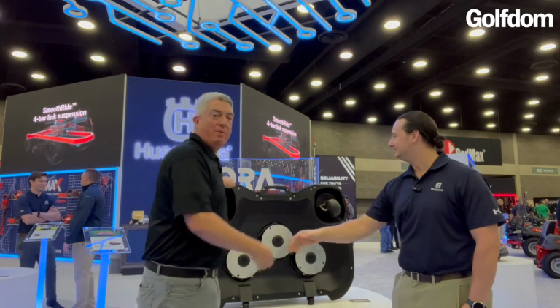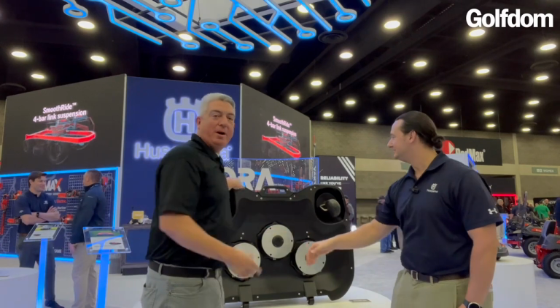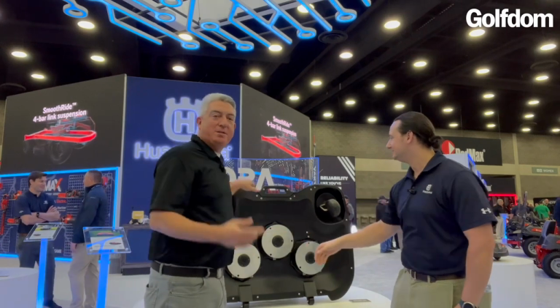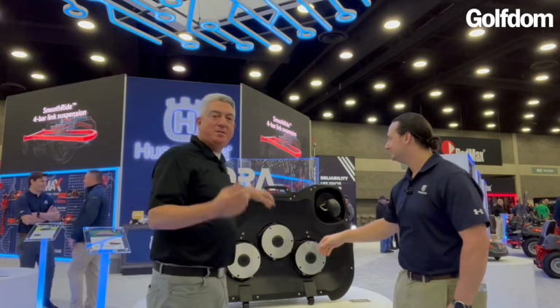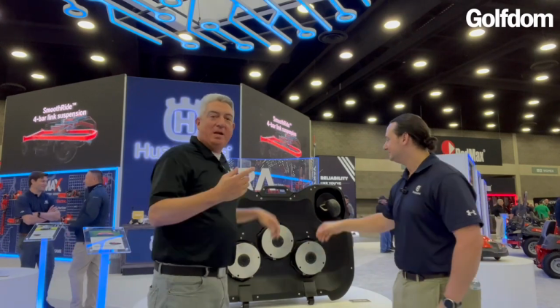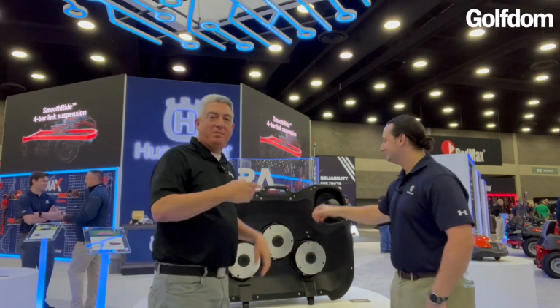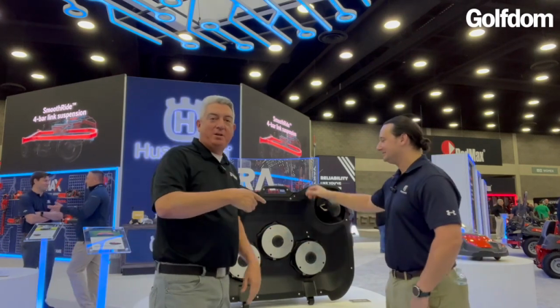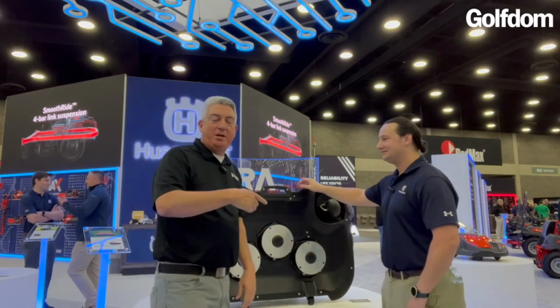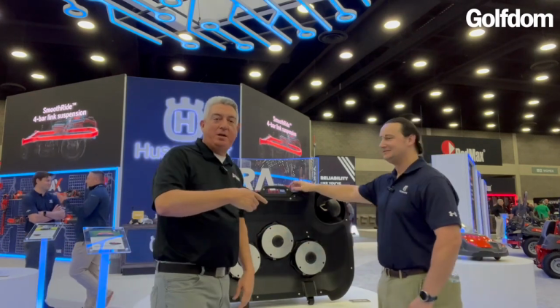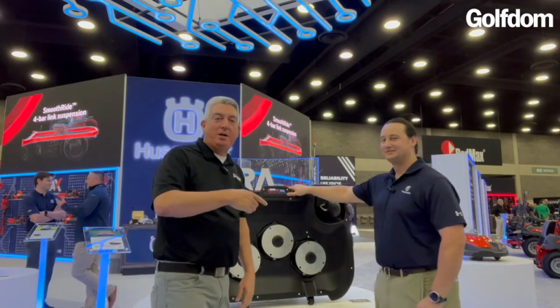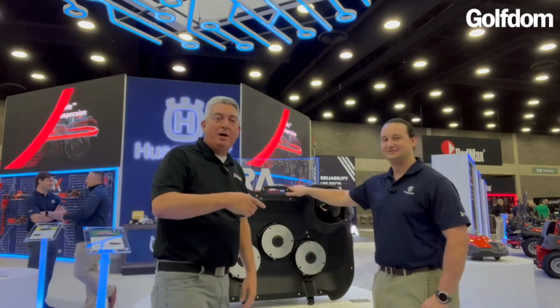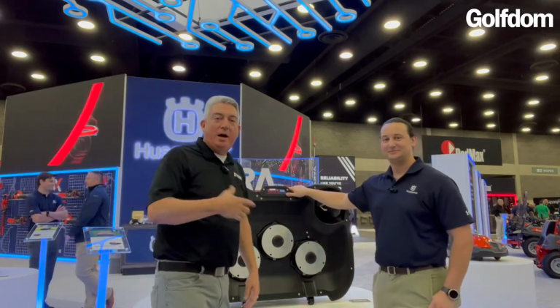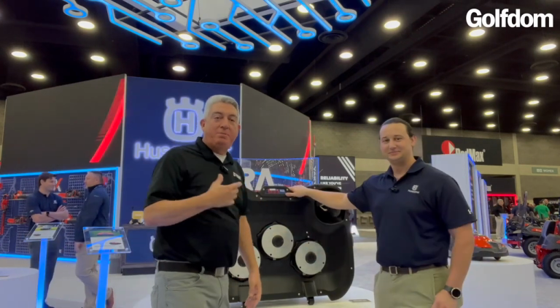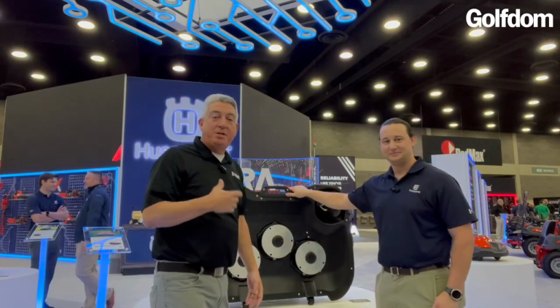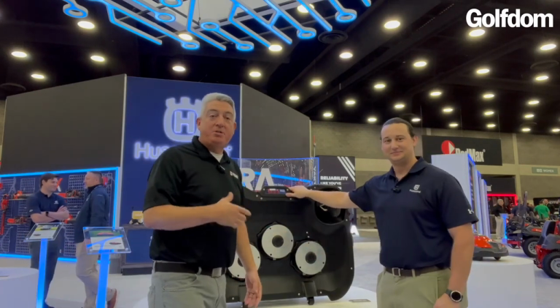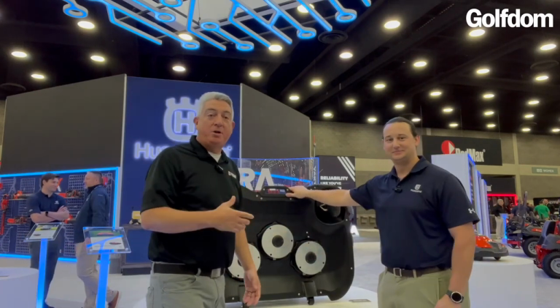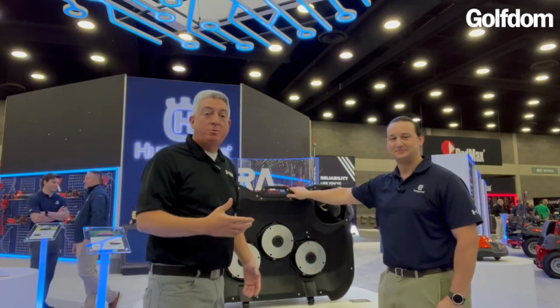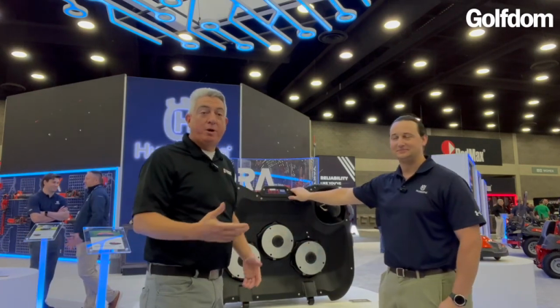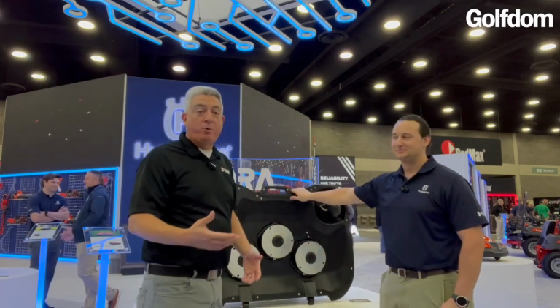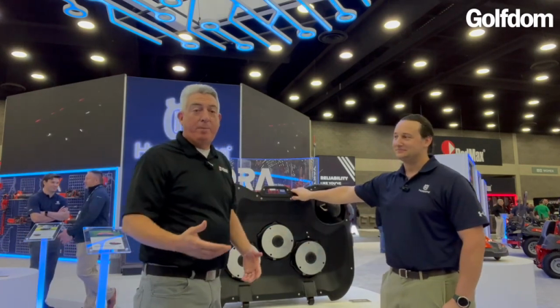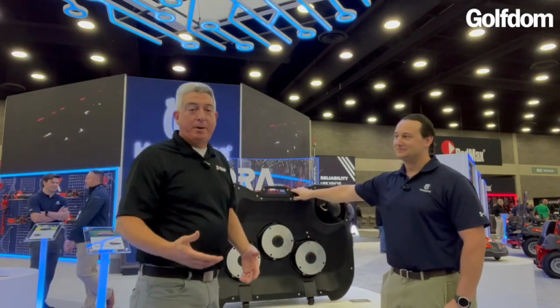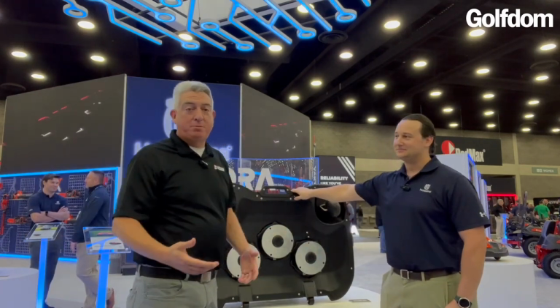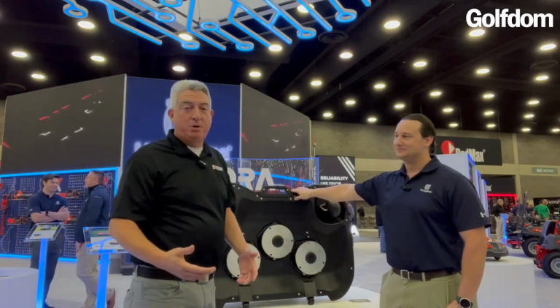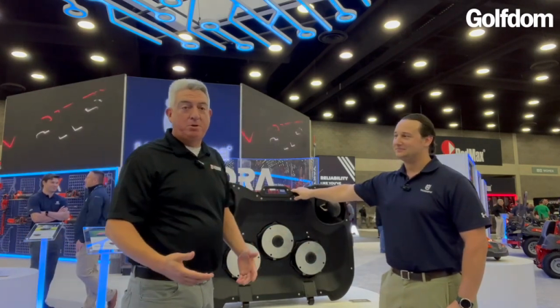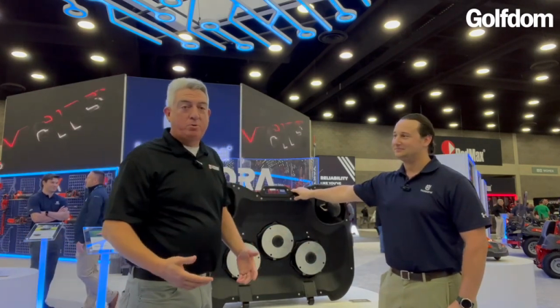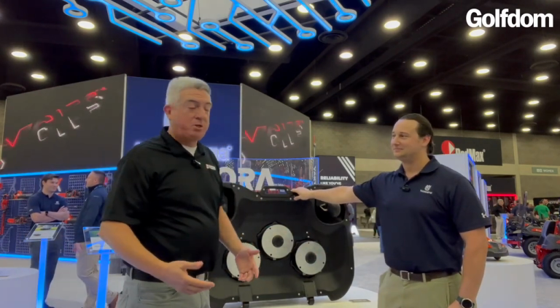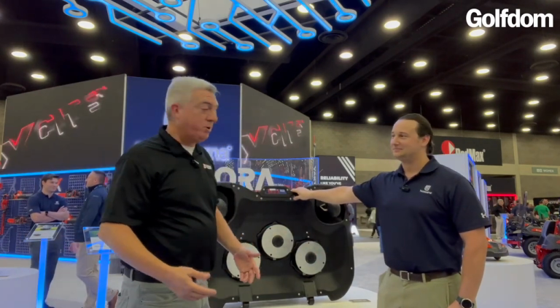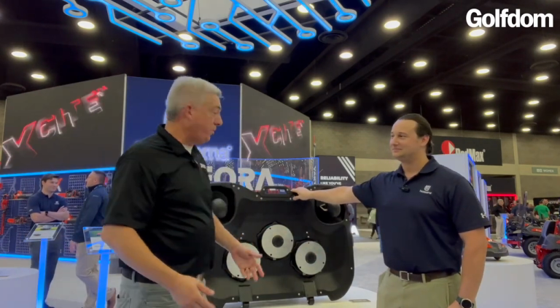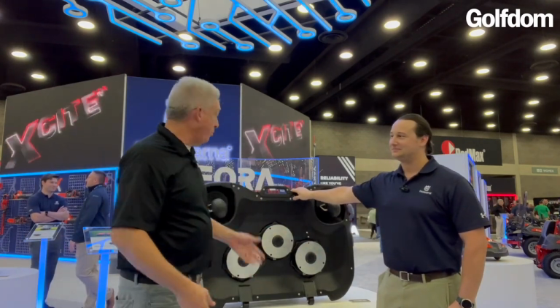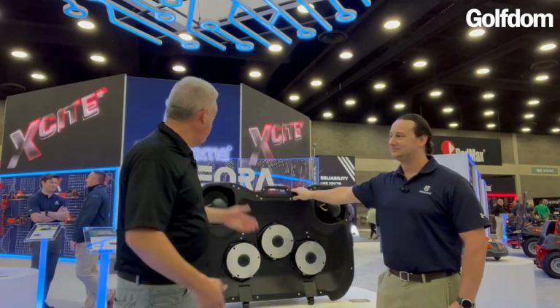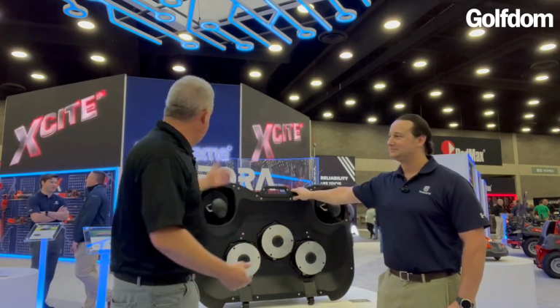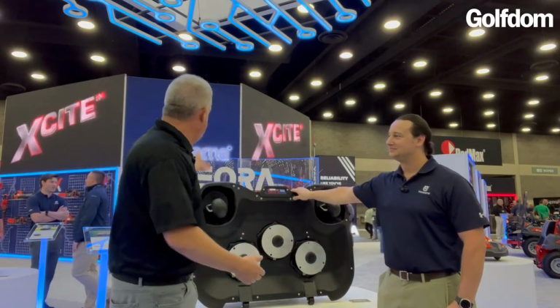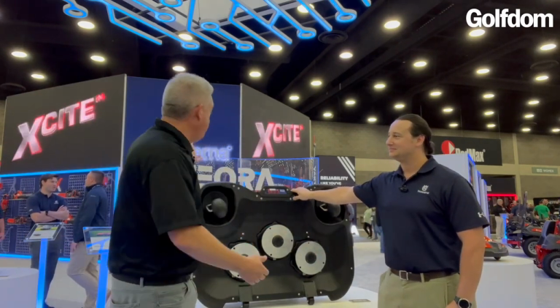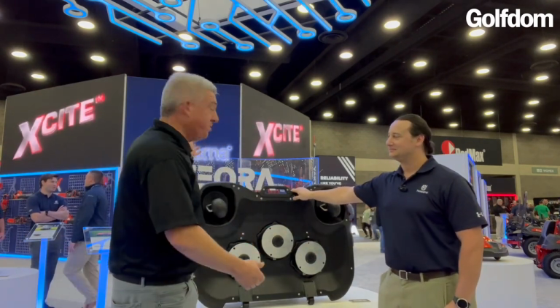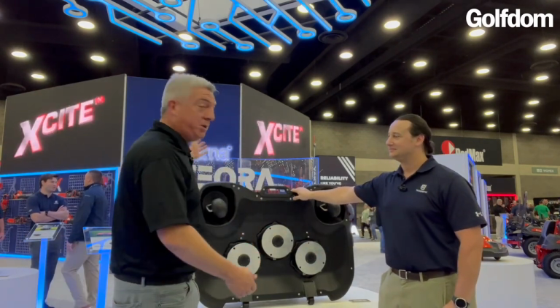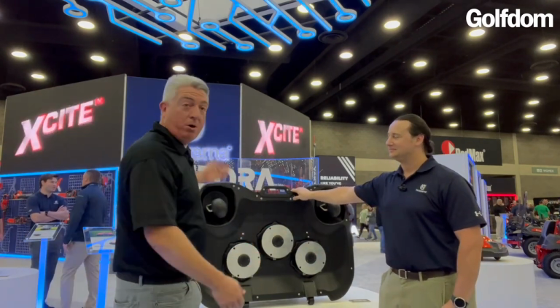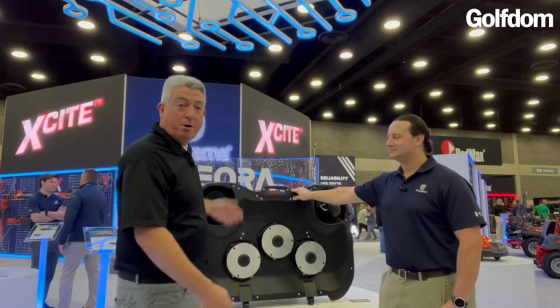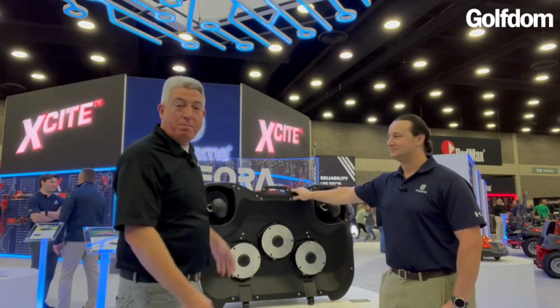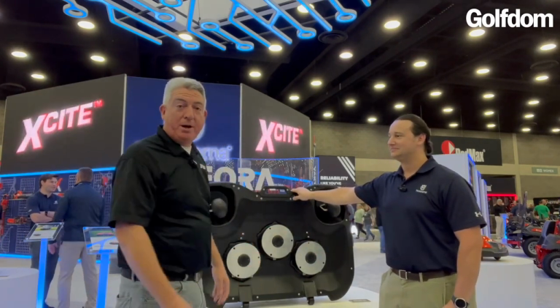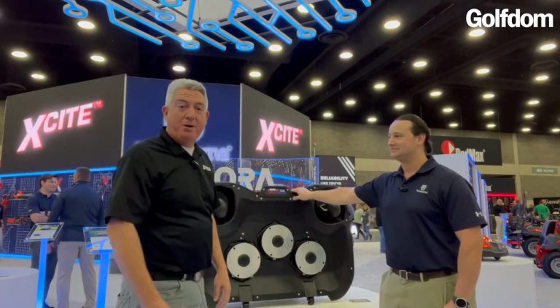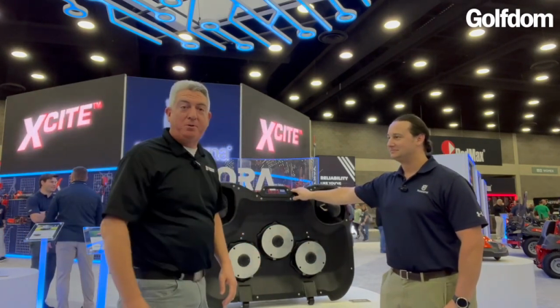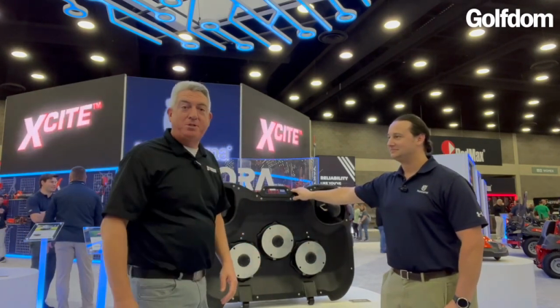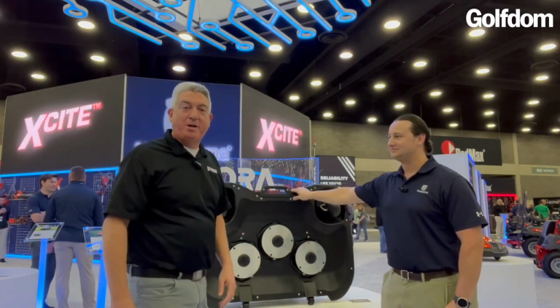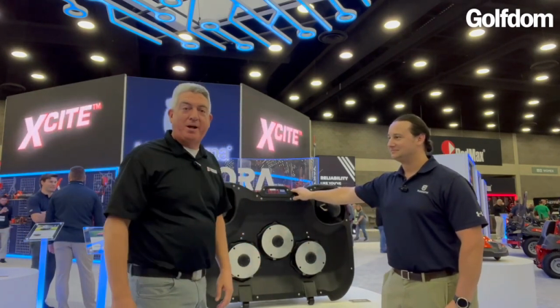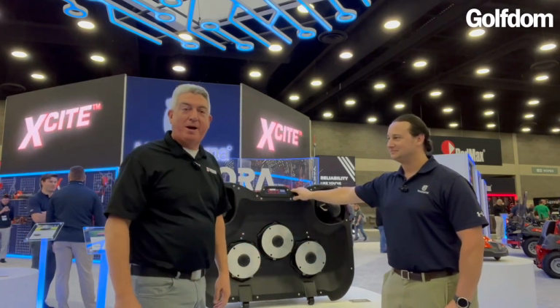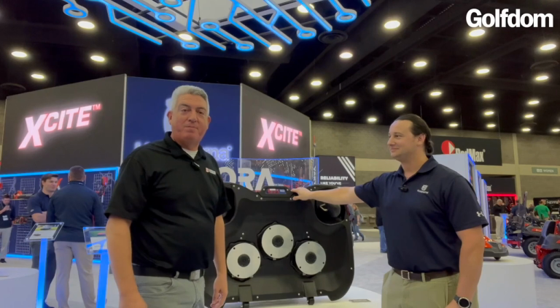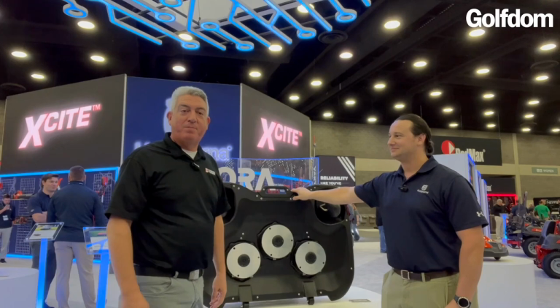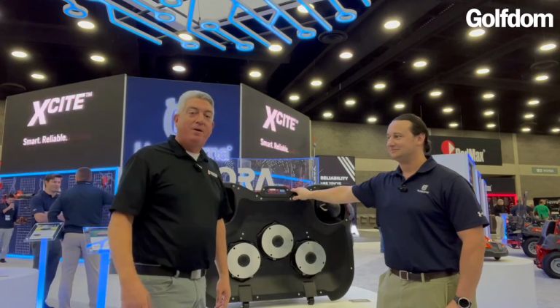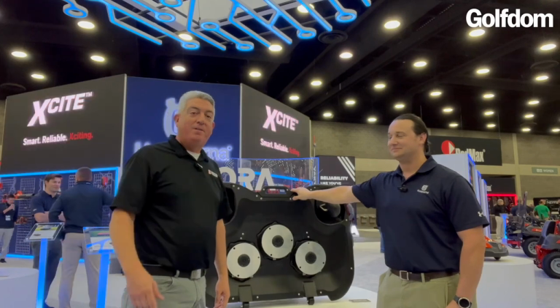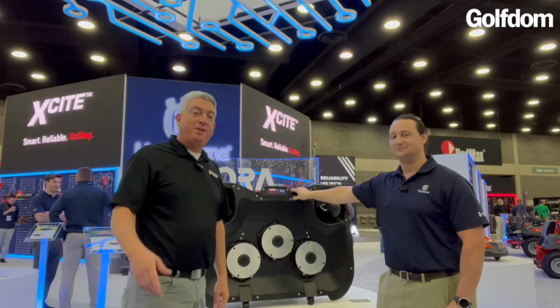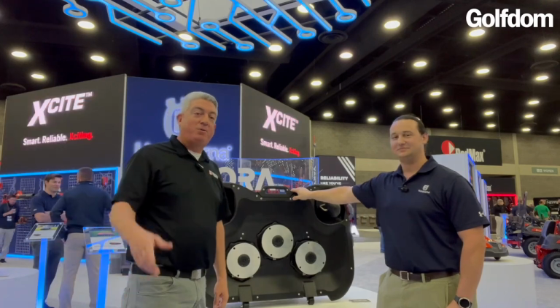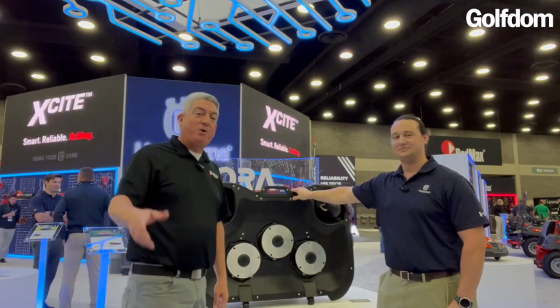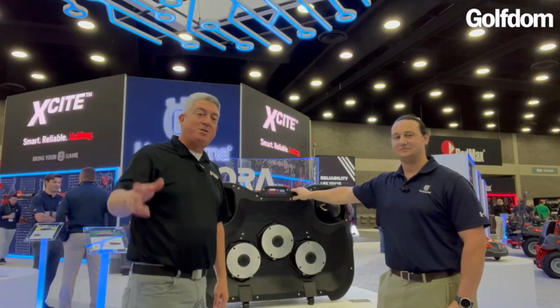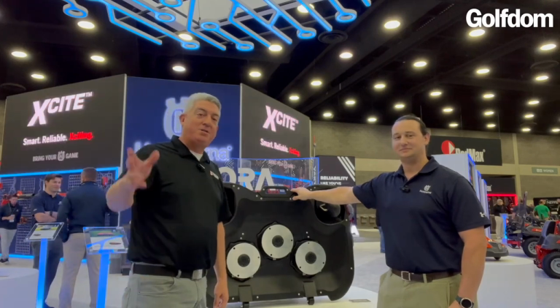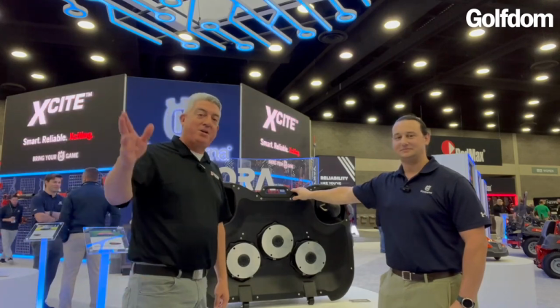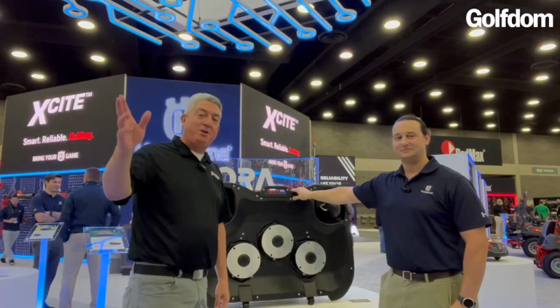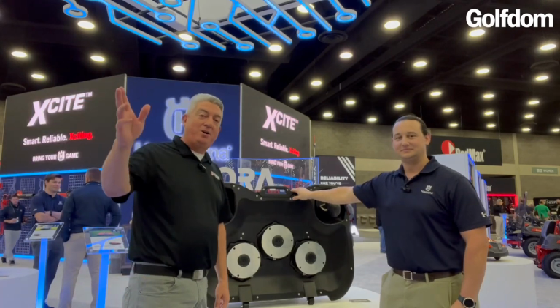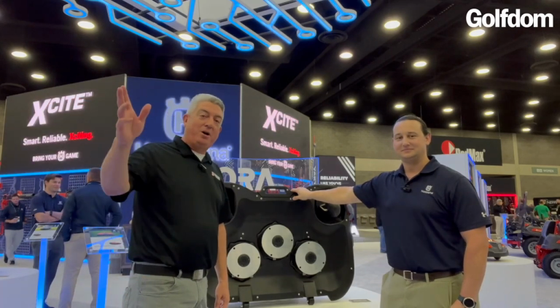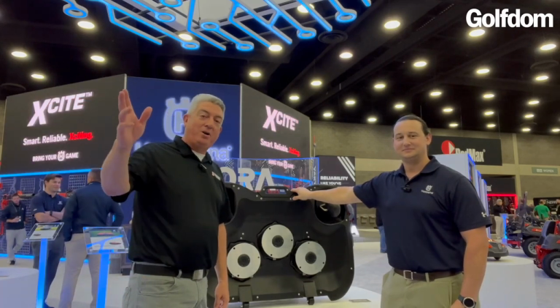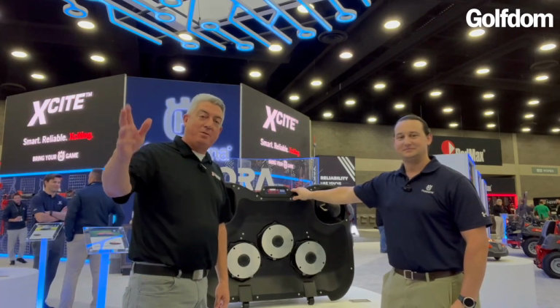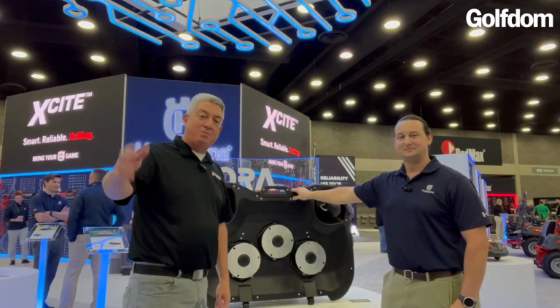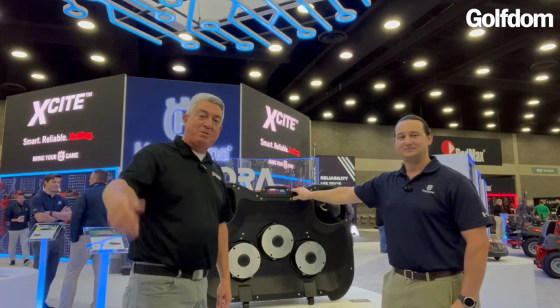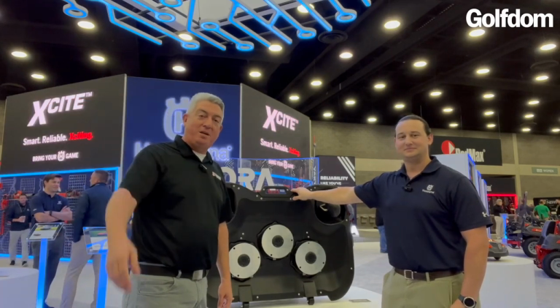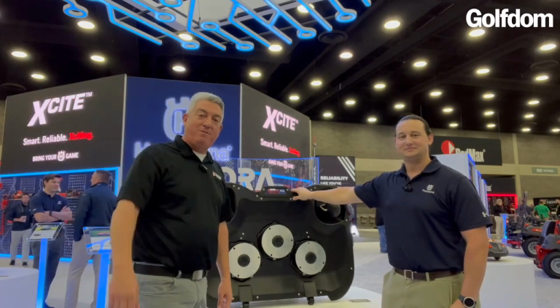Everybody, this is Kevin Kalika. I'm Seth Jones. We're at Equip Expo 2023. This is Siora, brand new — check it out. Thanks for watching us here on Golfton TV.